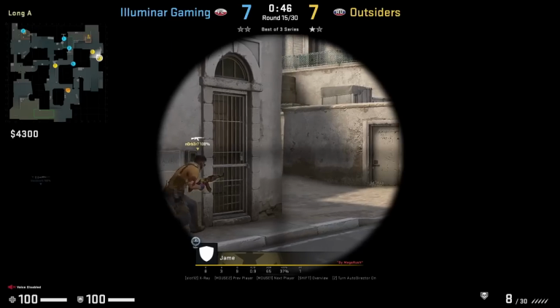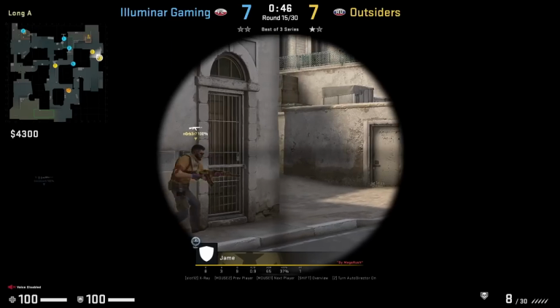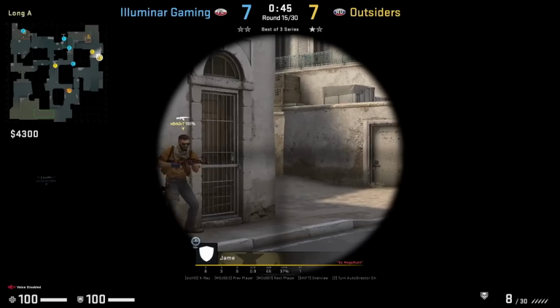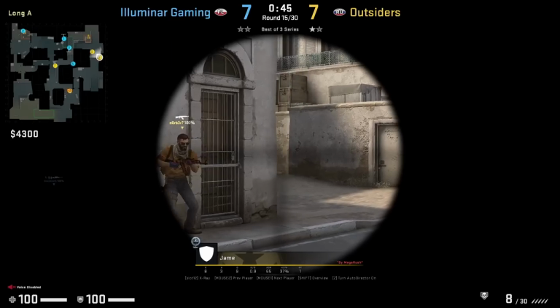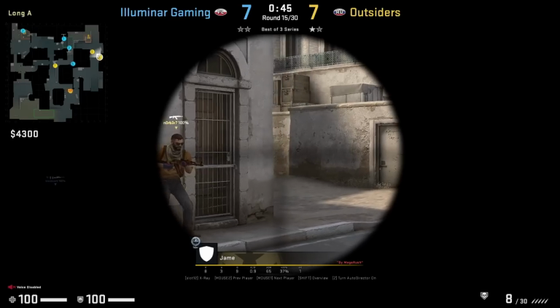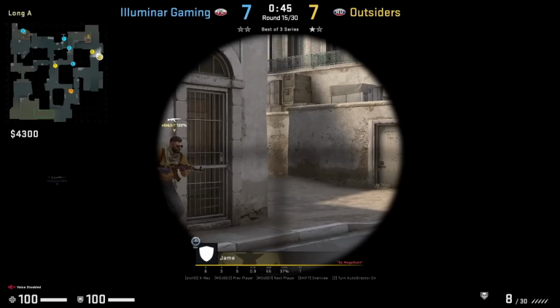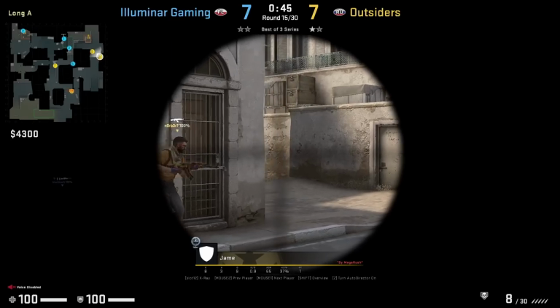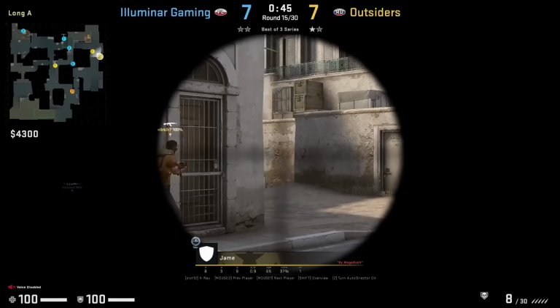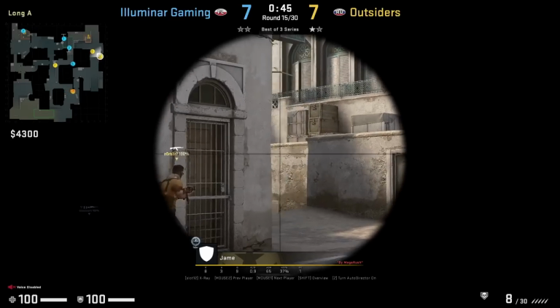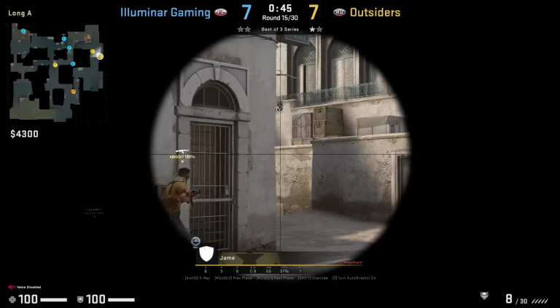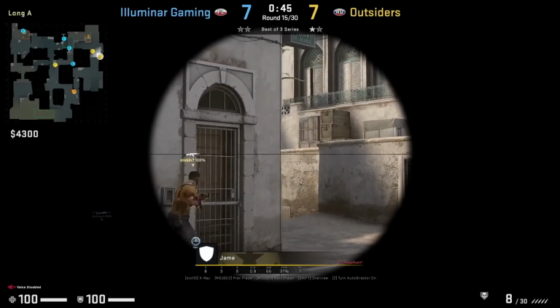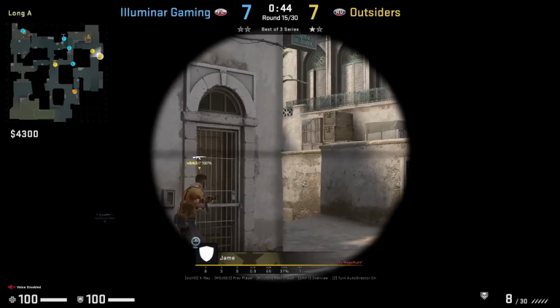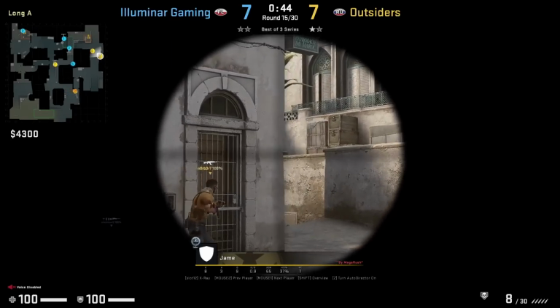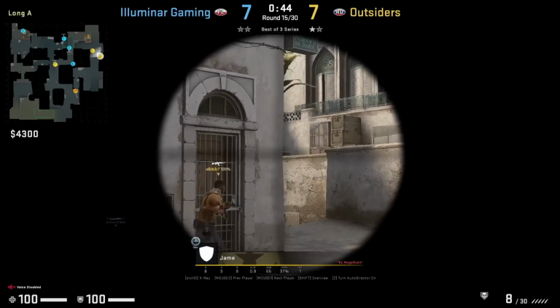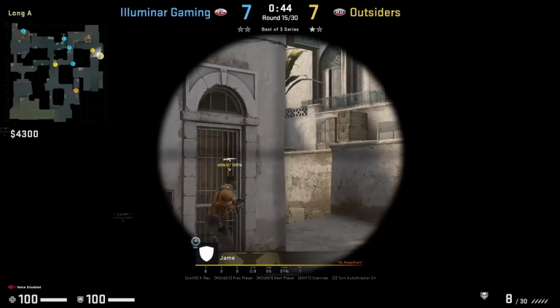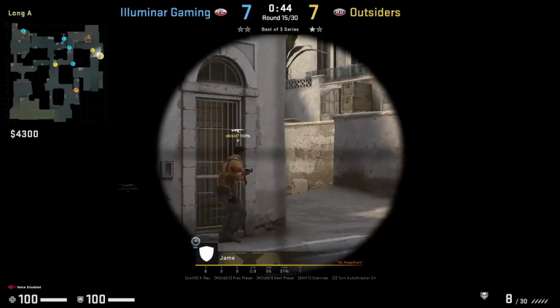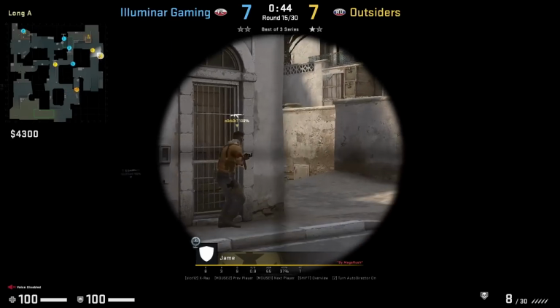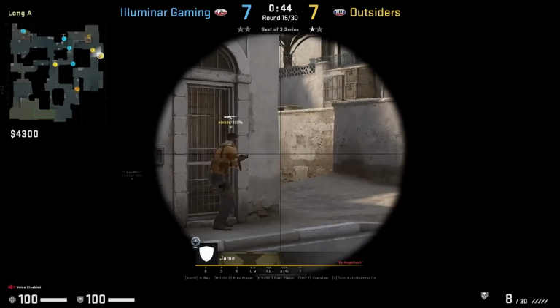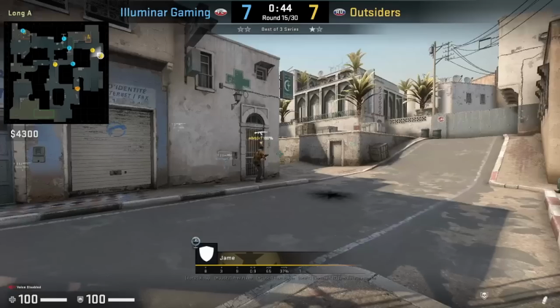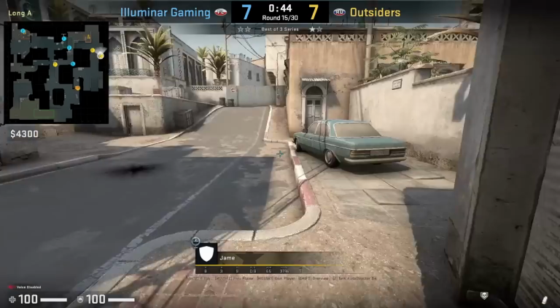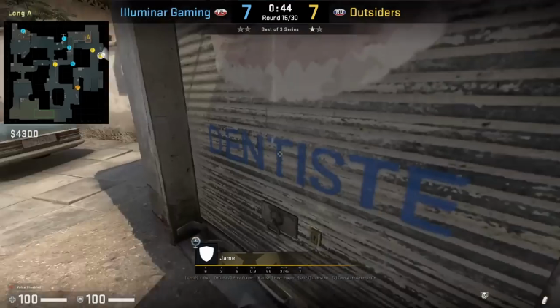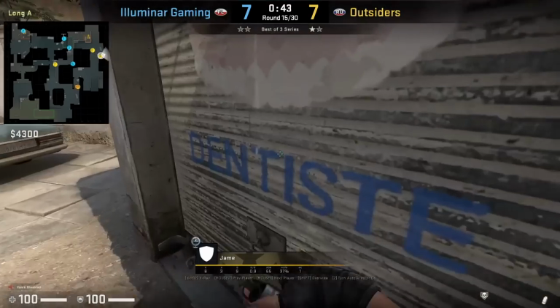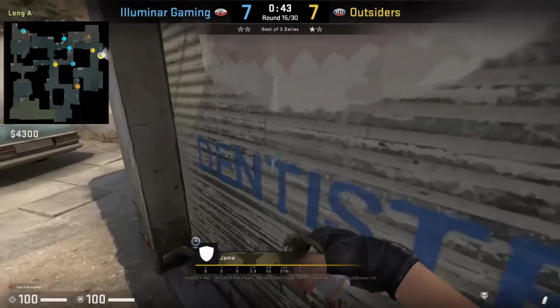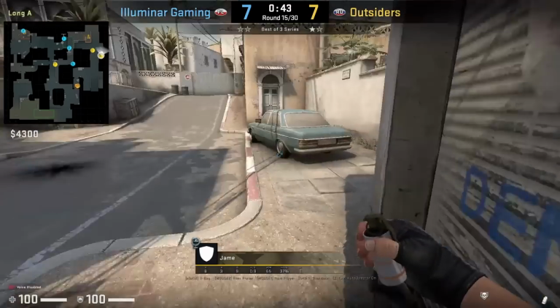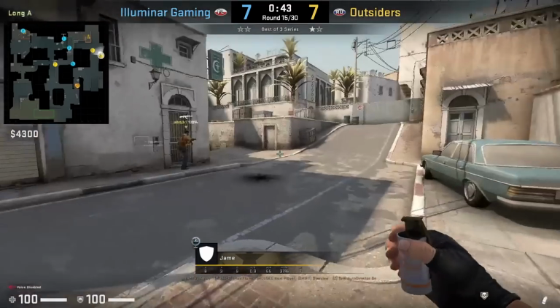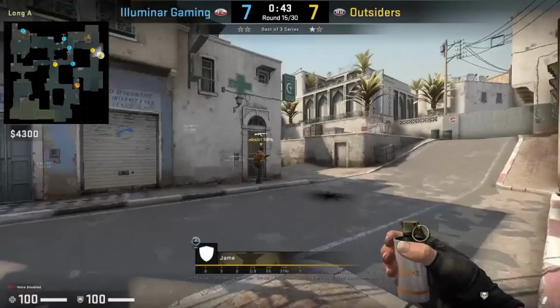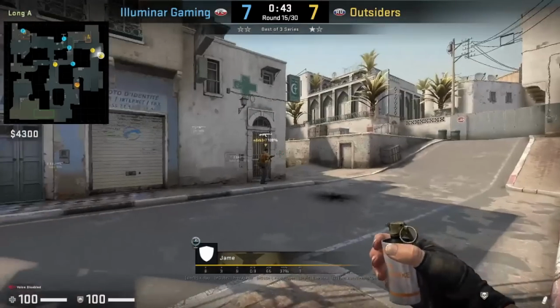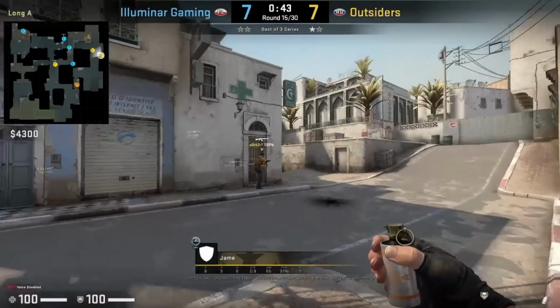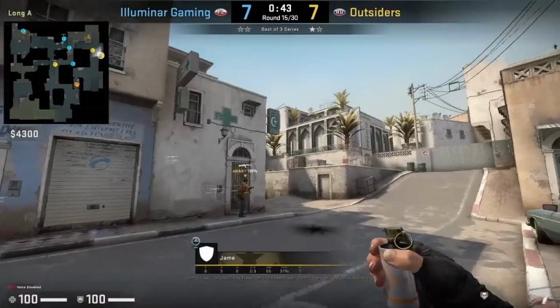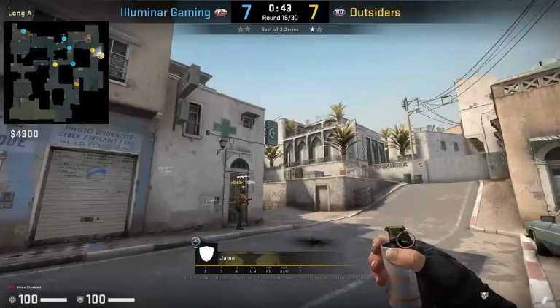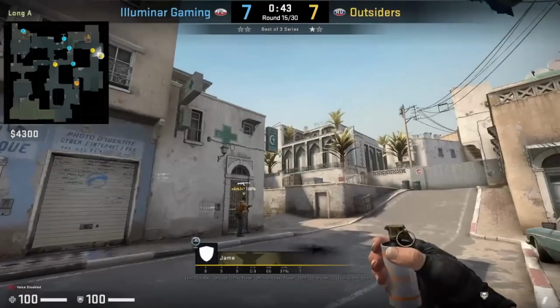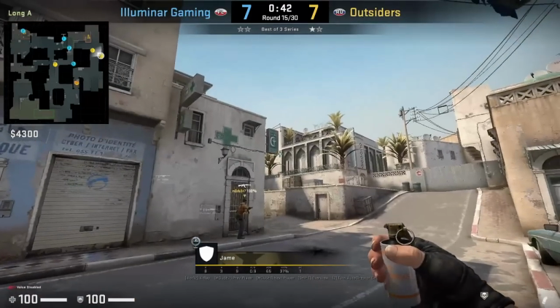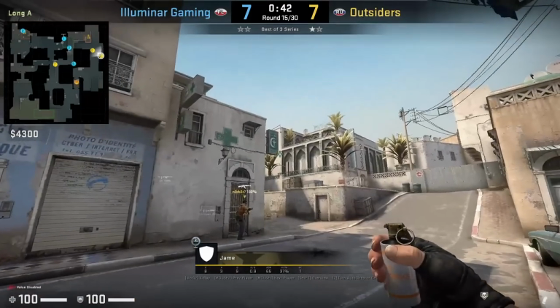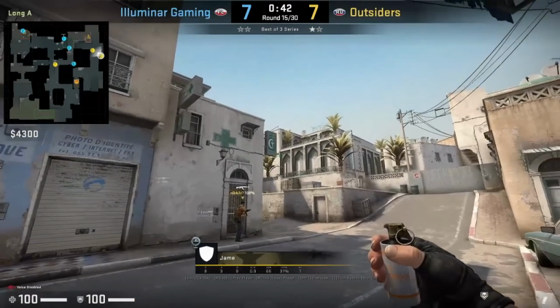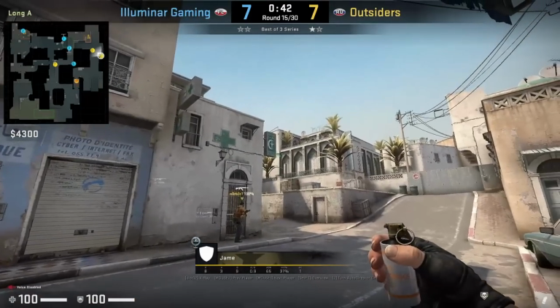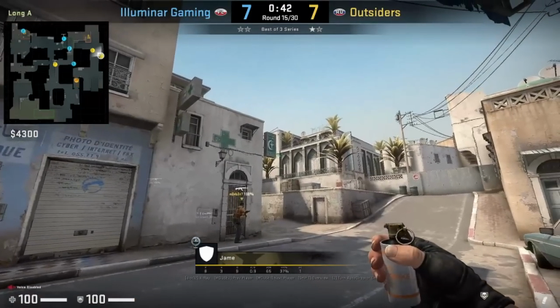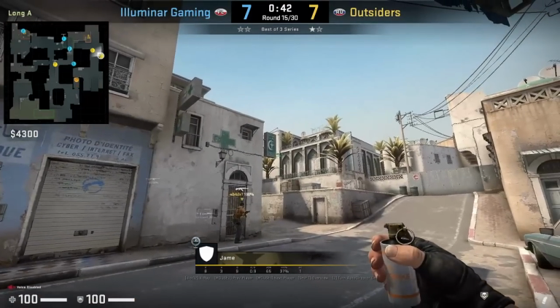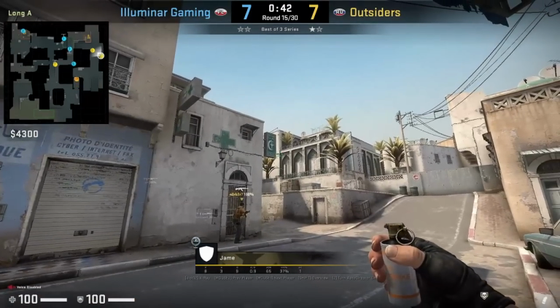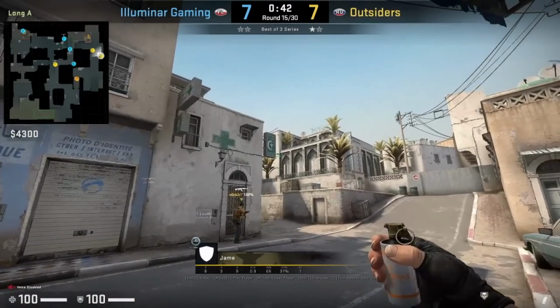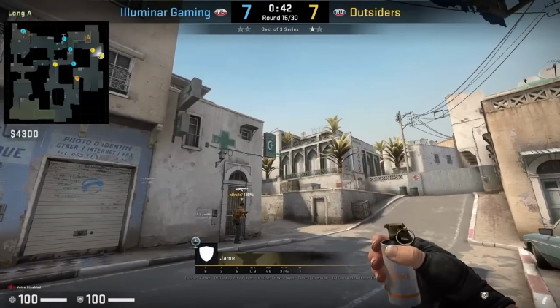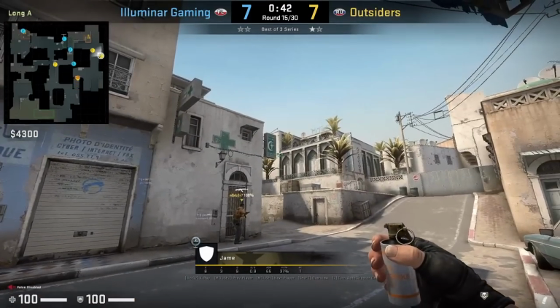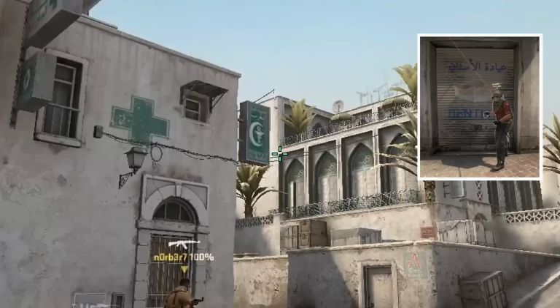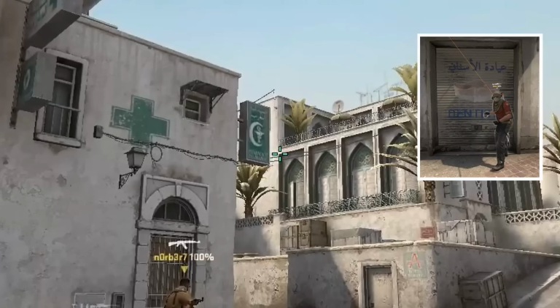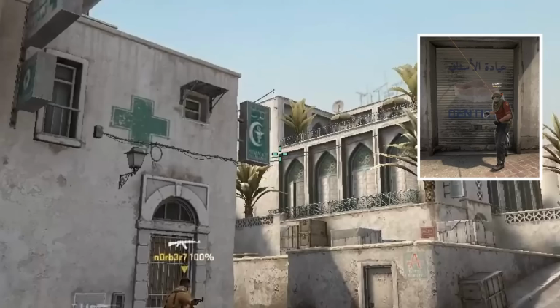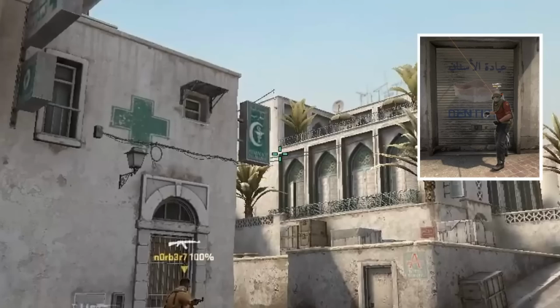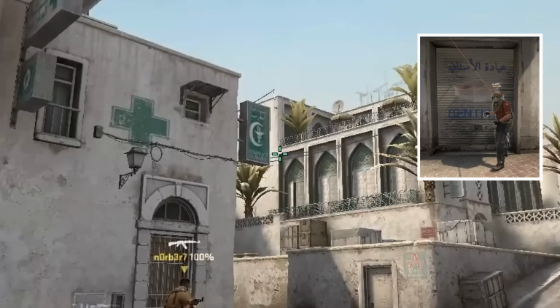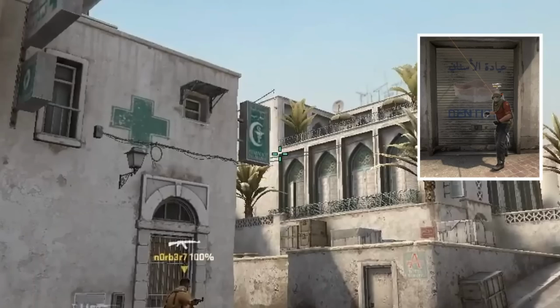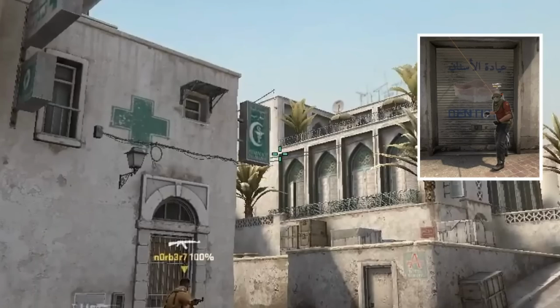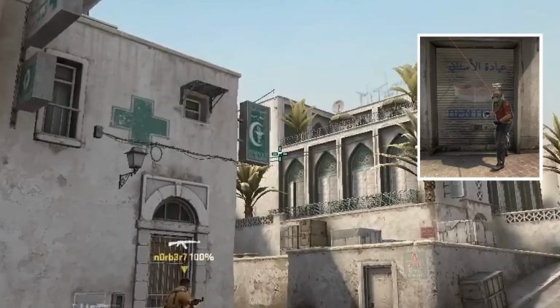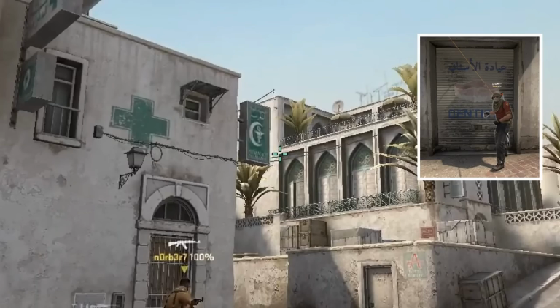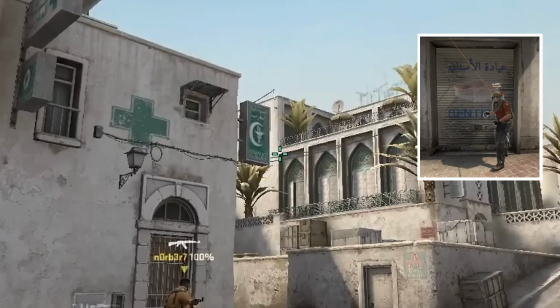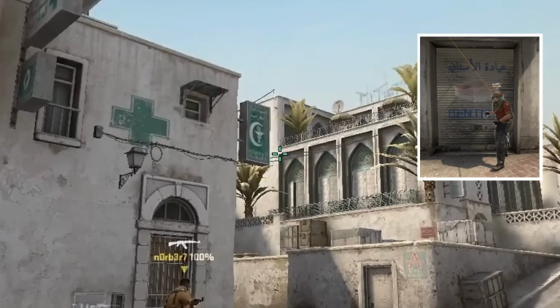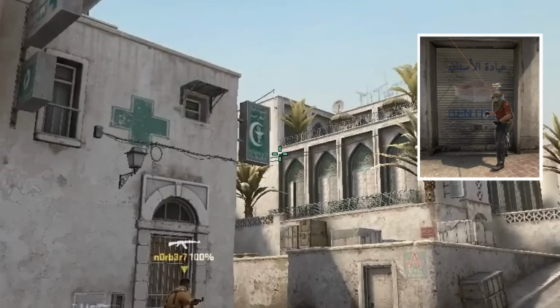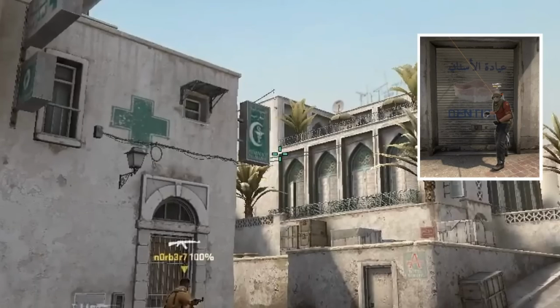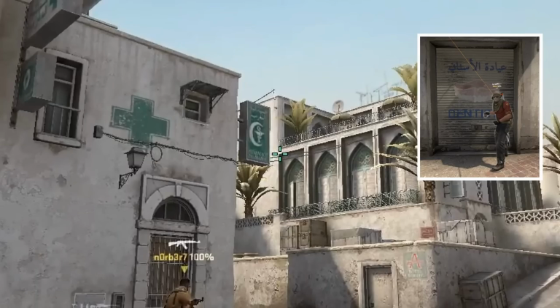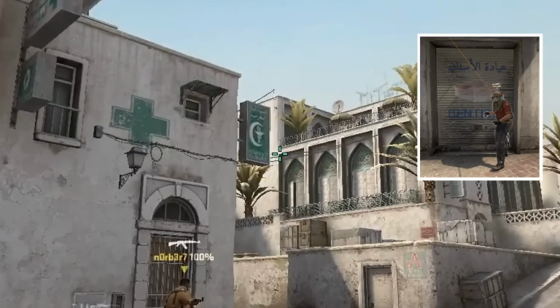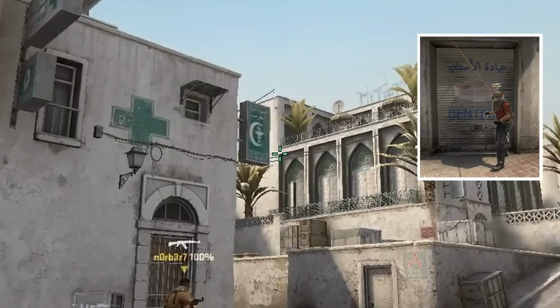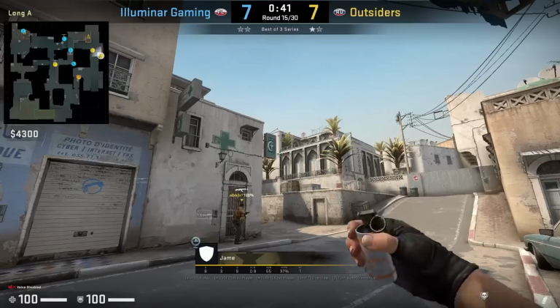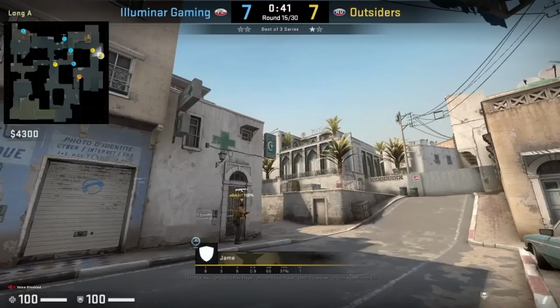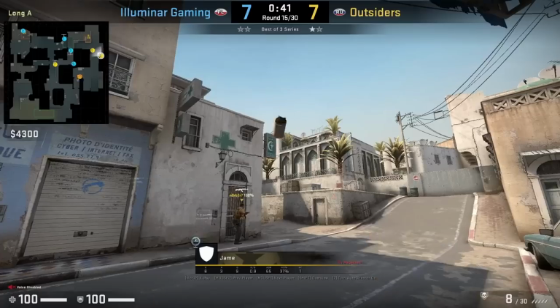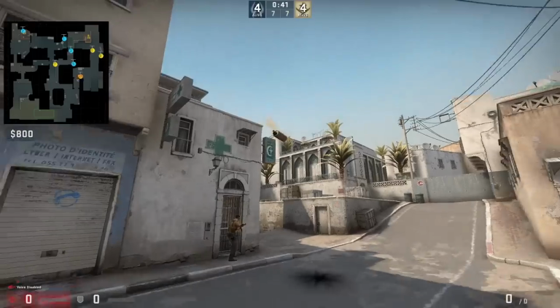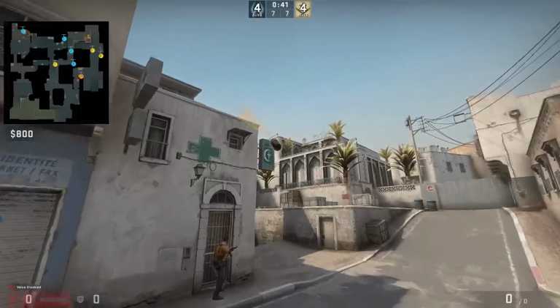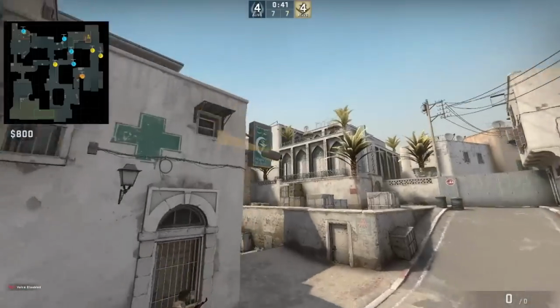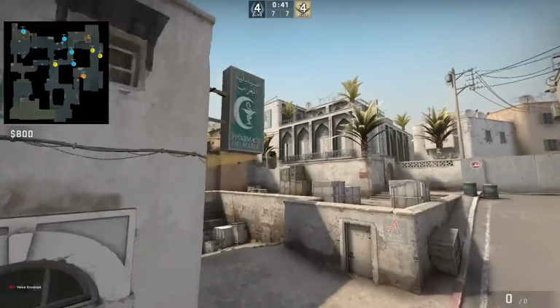Jayme has an easy lineup to smoke CT. He stands on this back garage, puts his crosshair on the corner, then left-click throw.